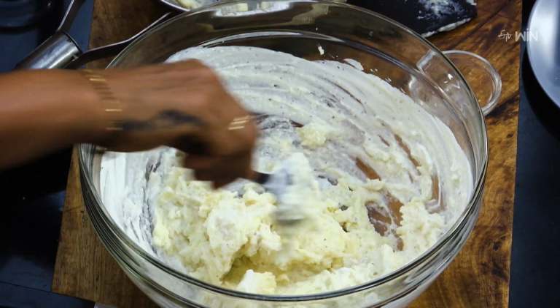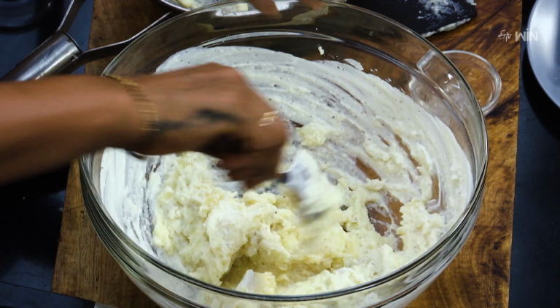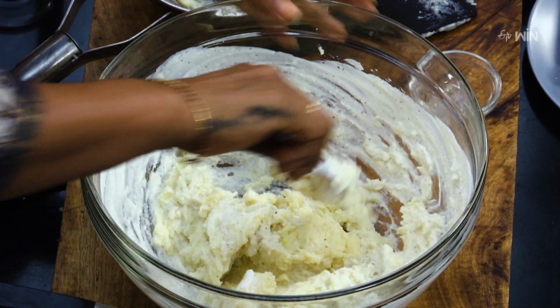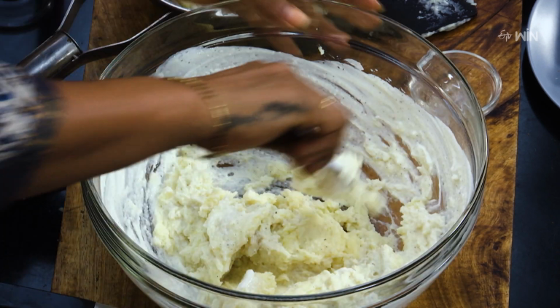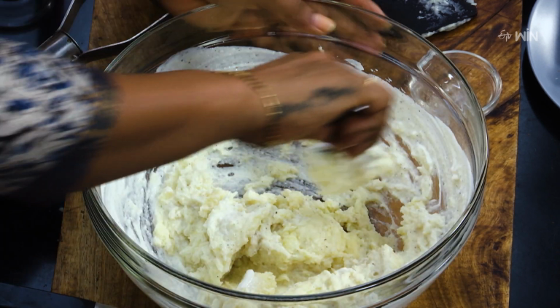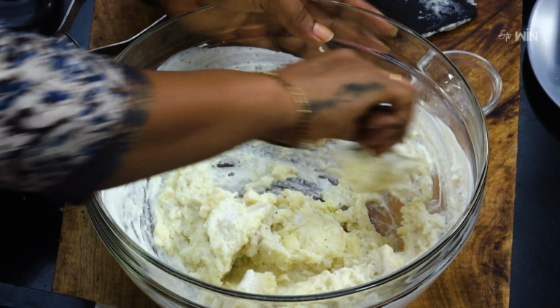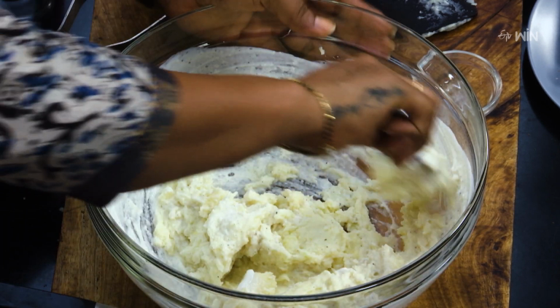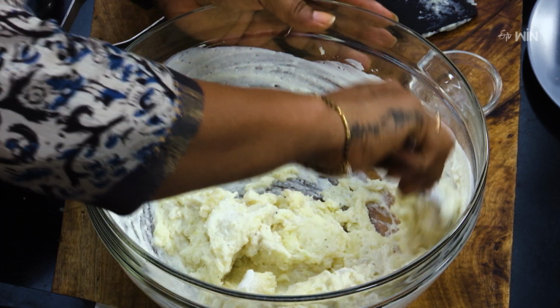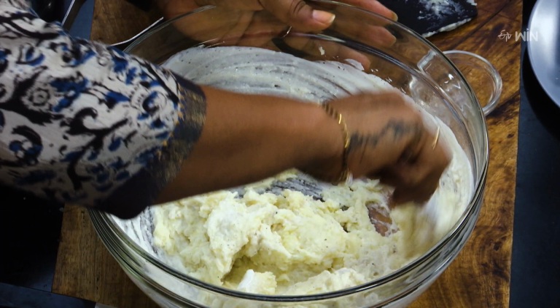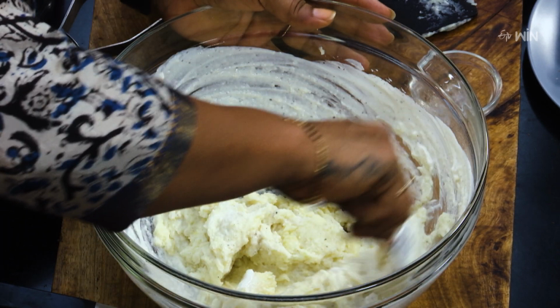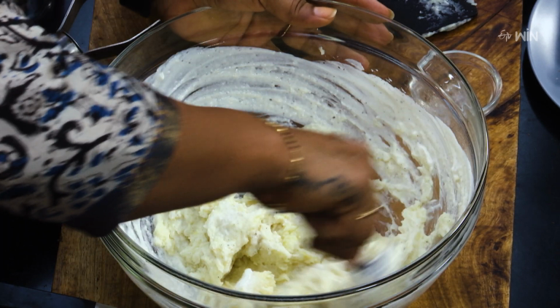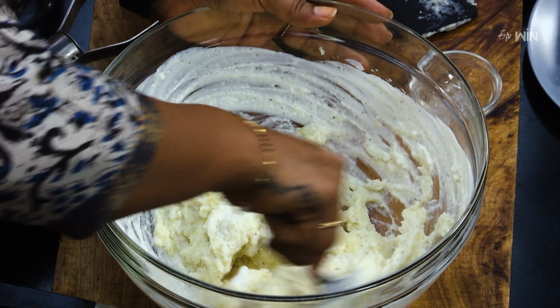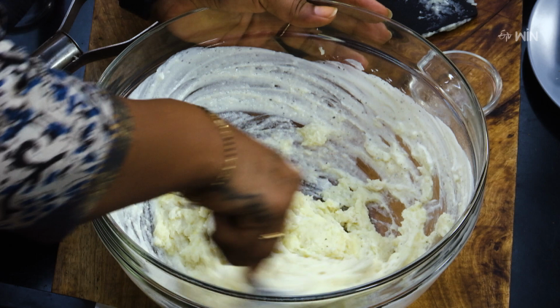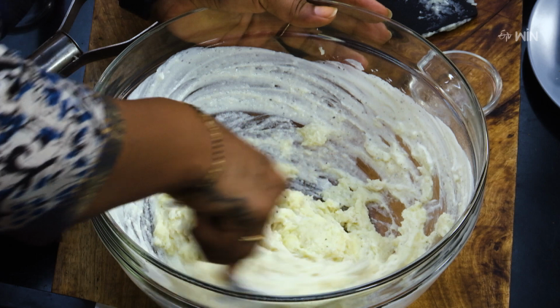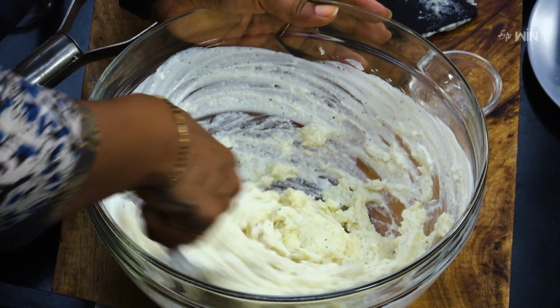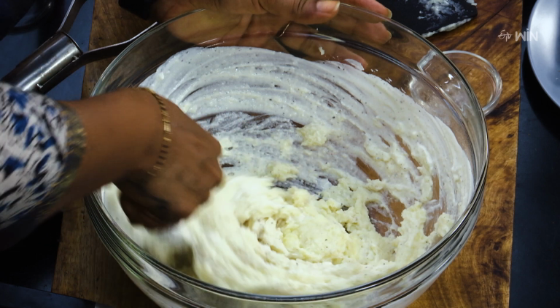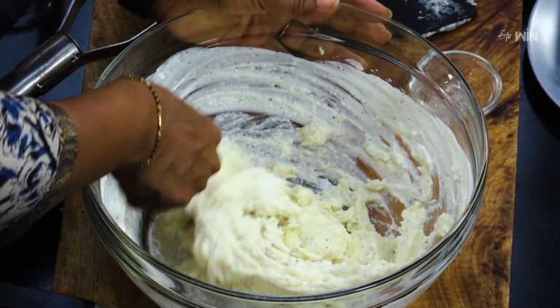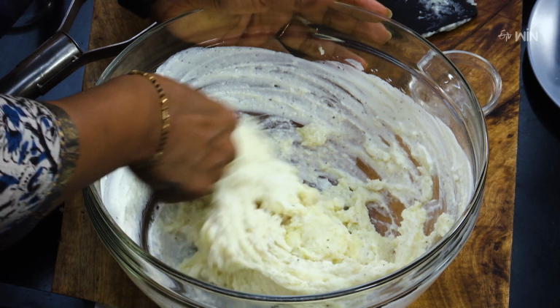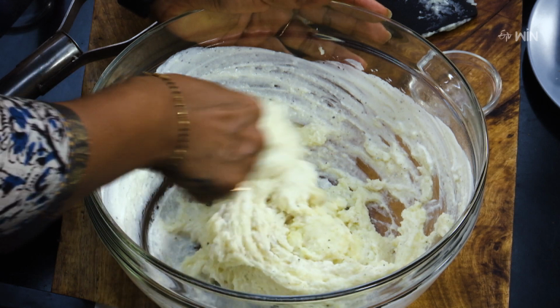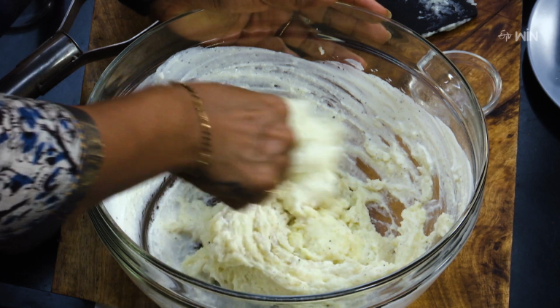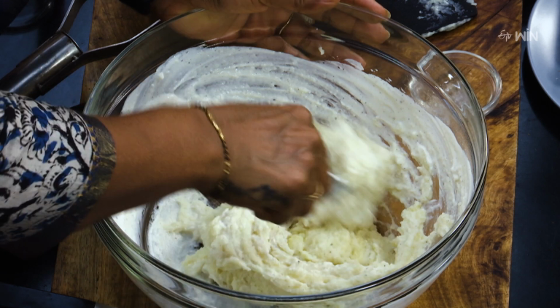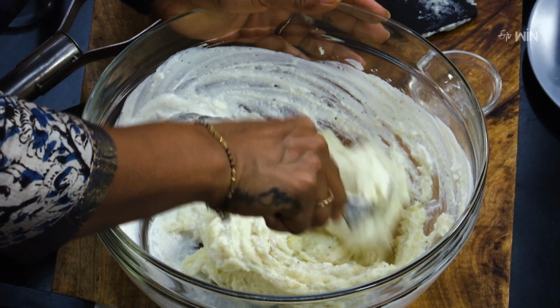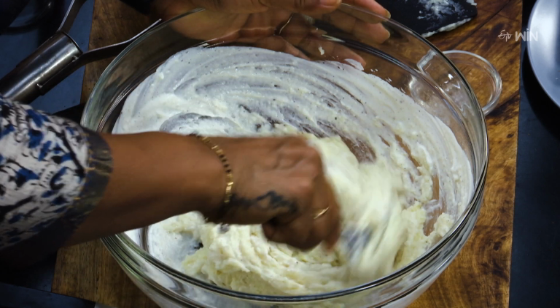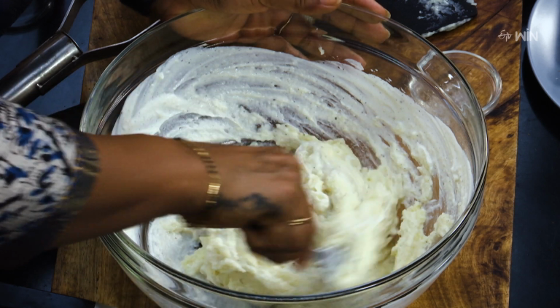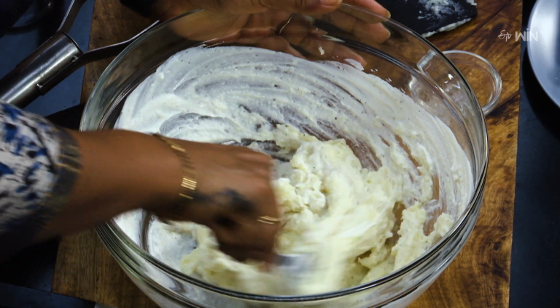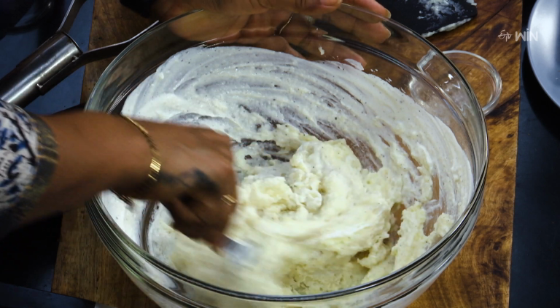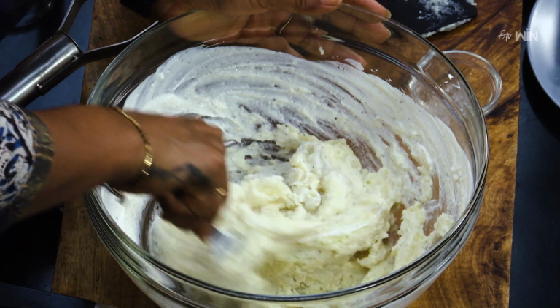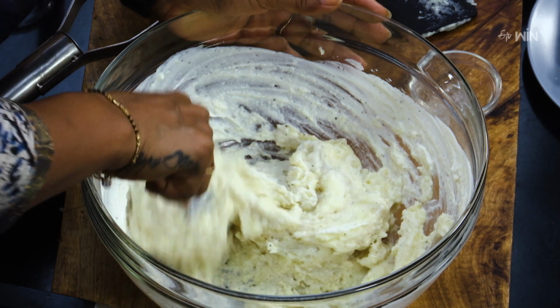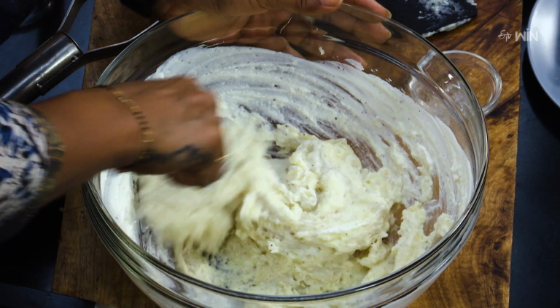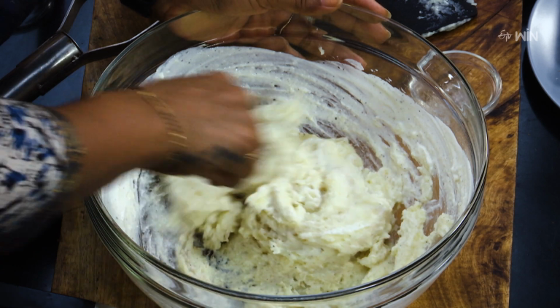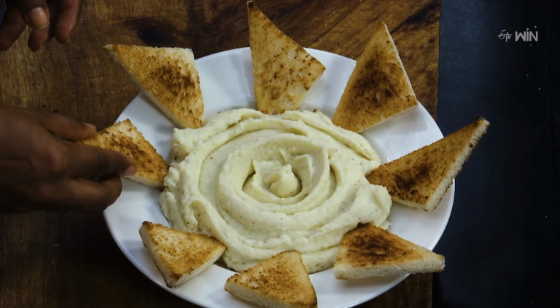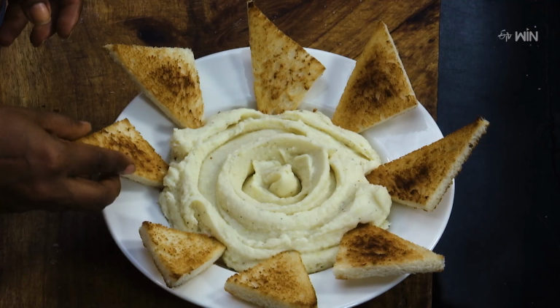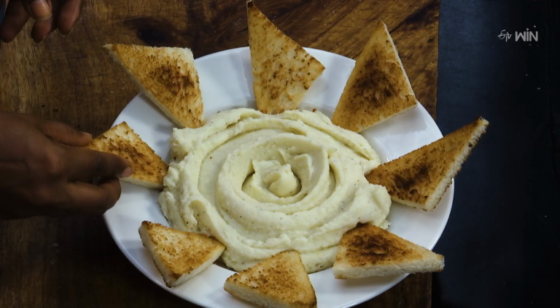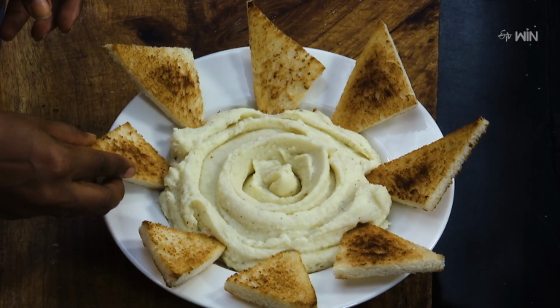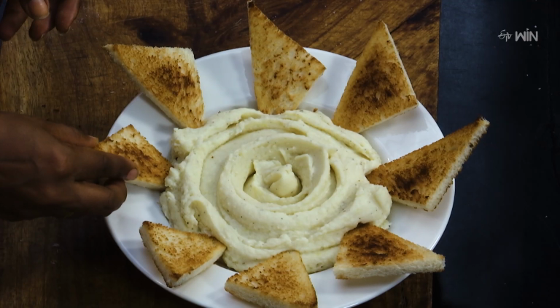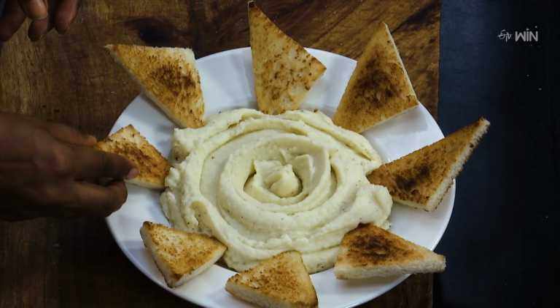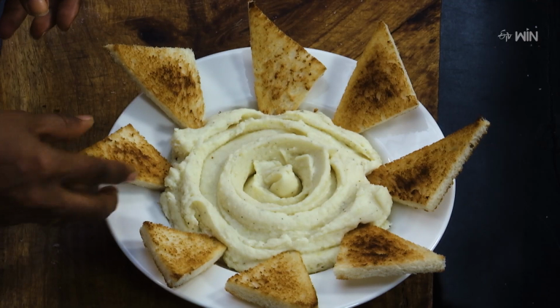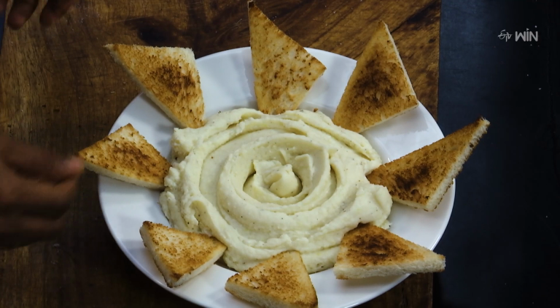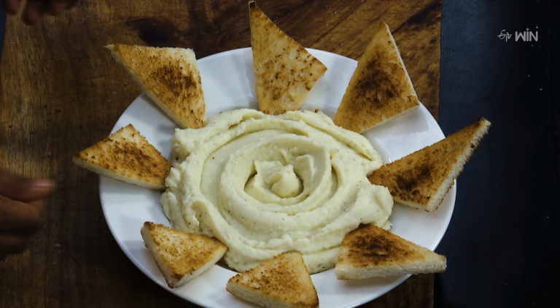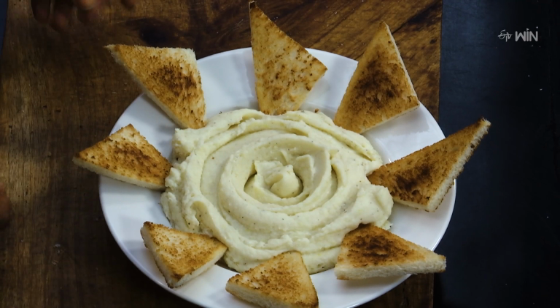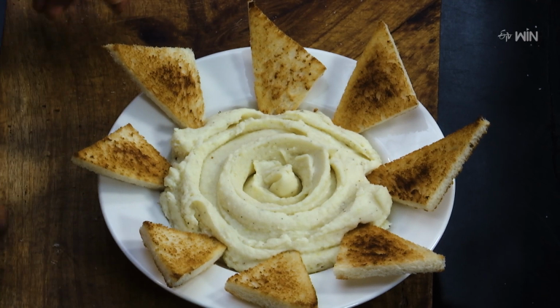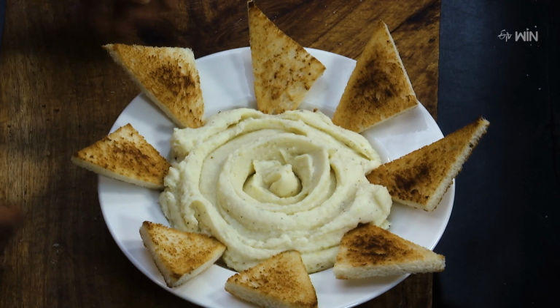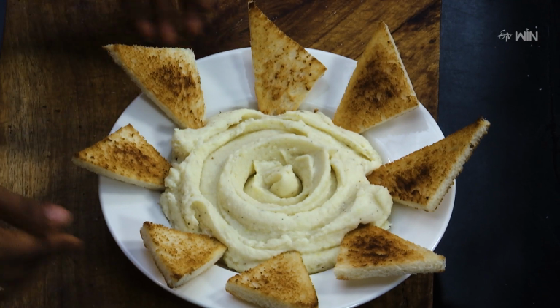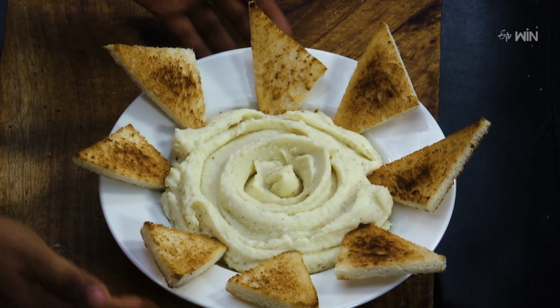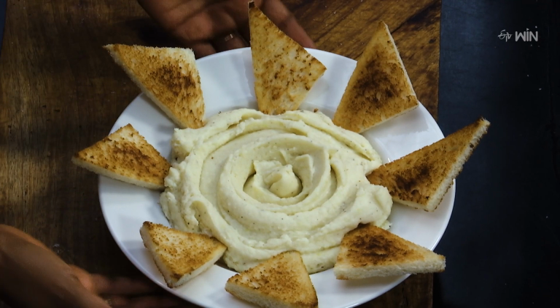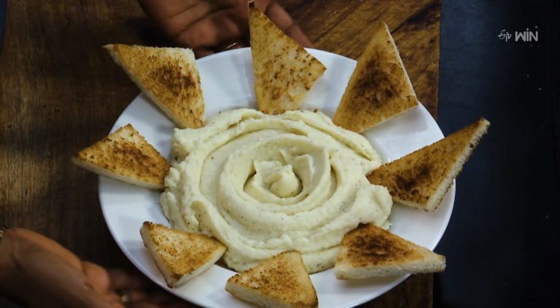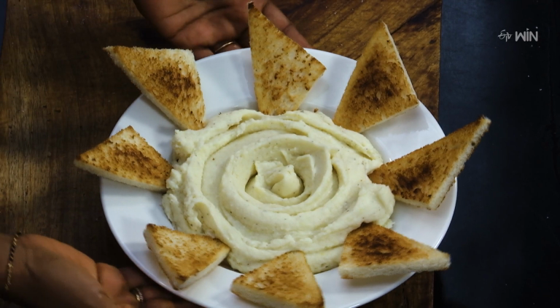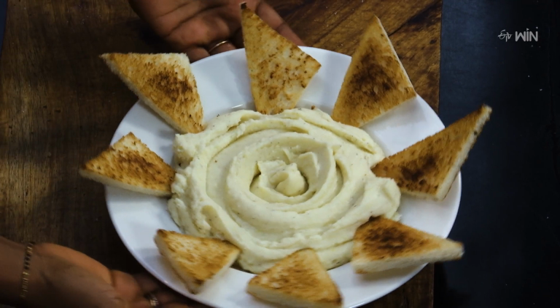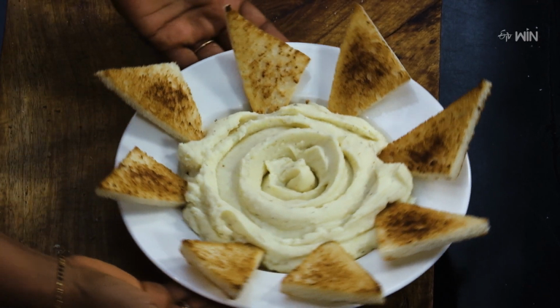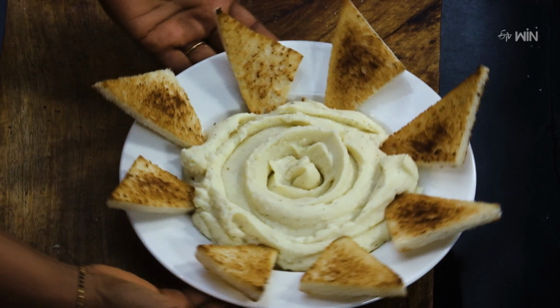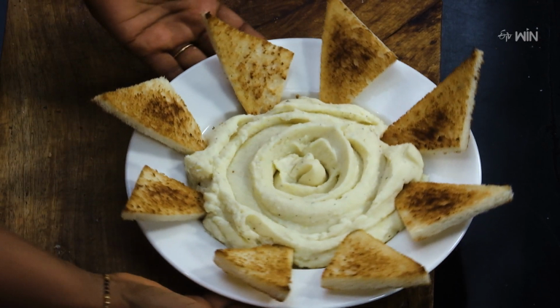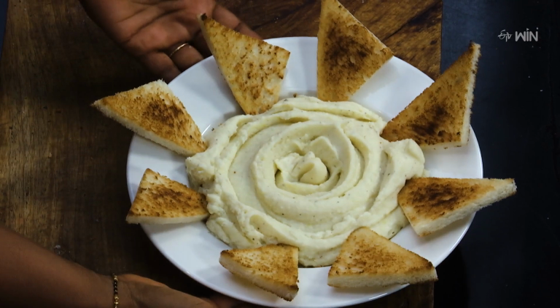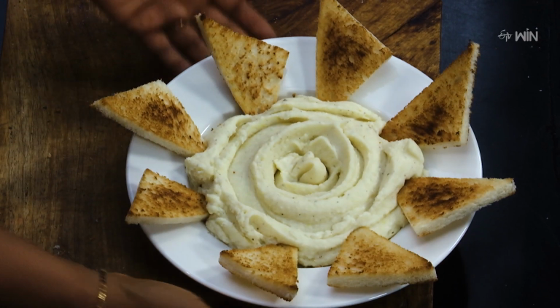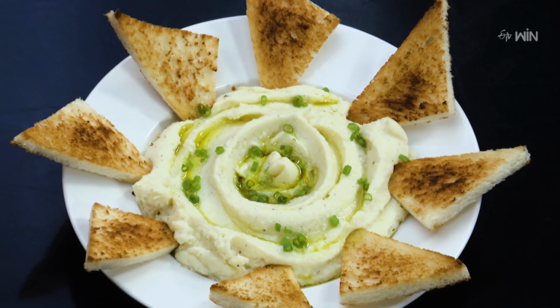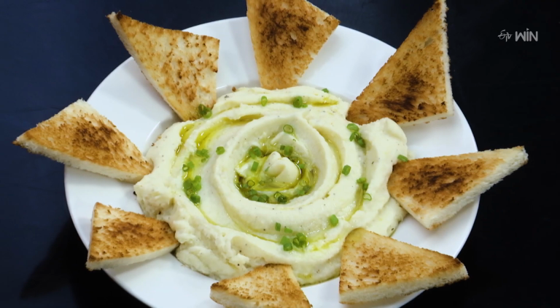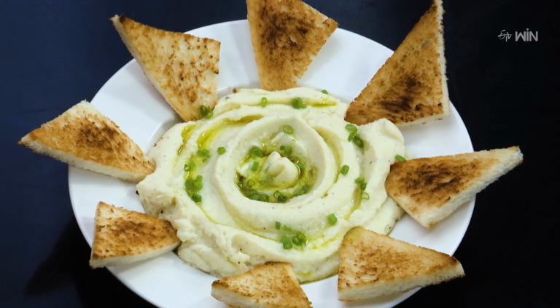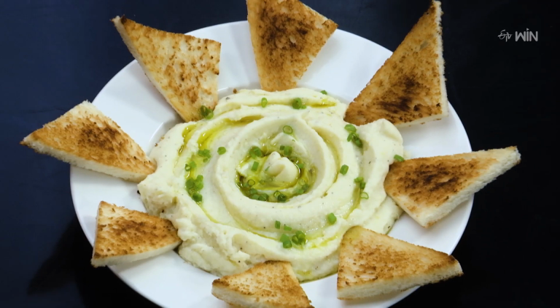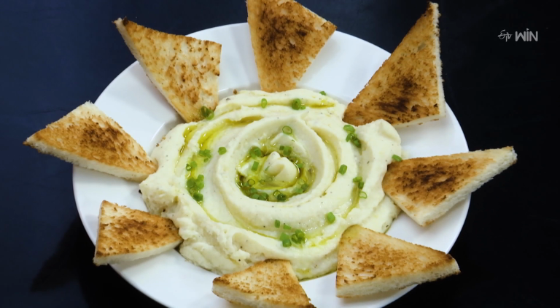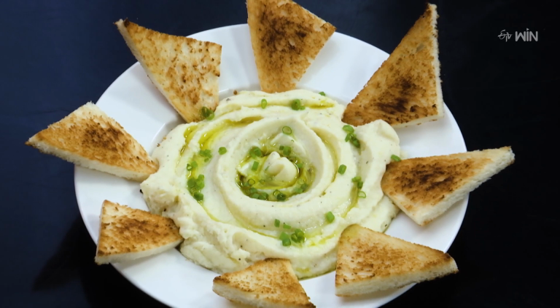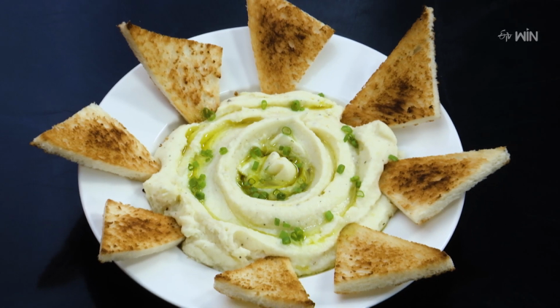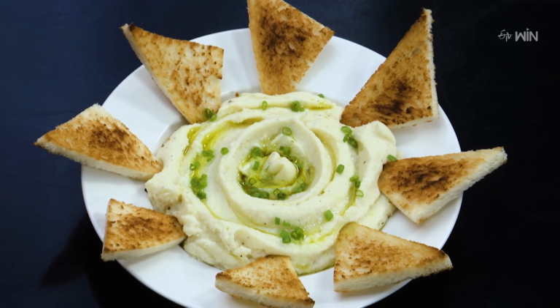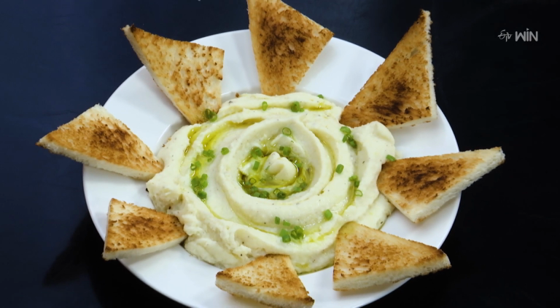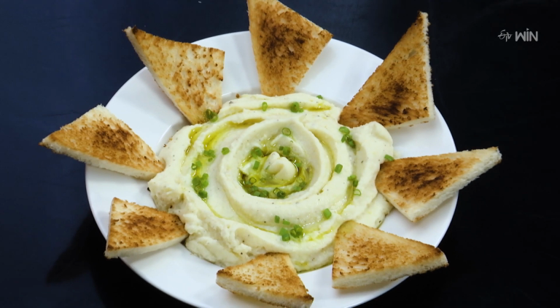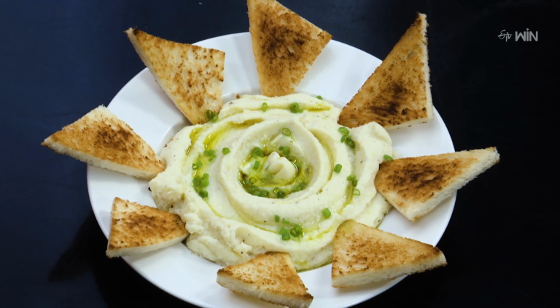Mix it into a cheesy potato dip. Try the cheesy potato dip with a toast and bread combination.